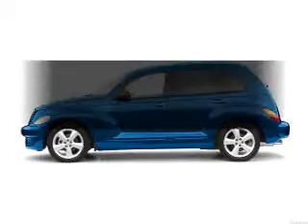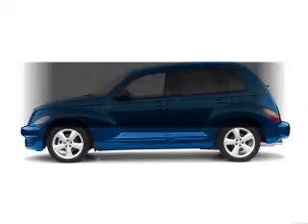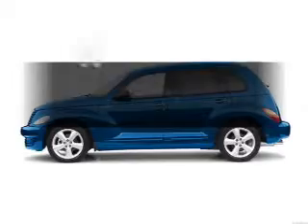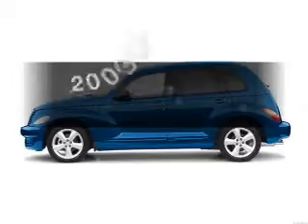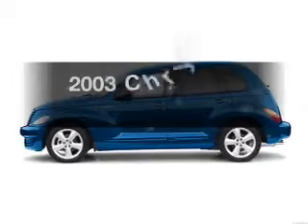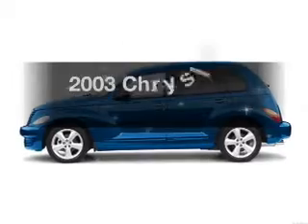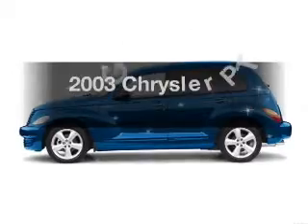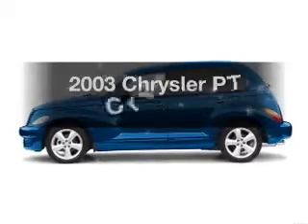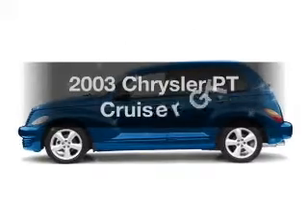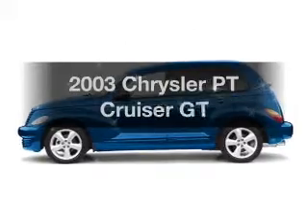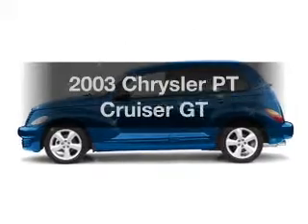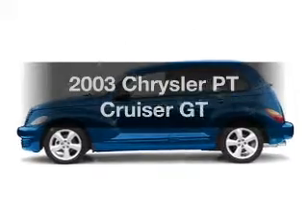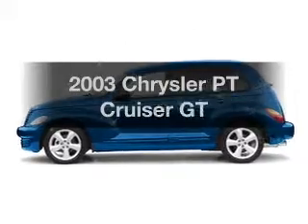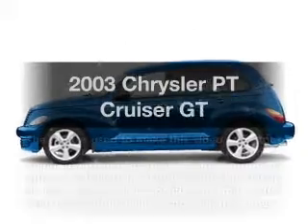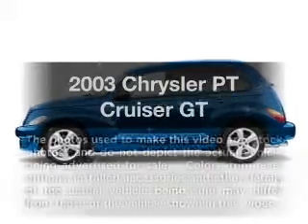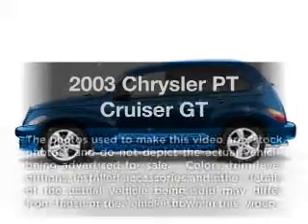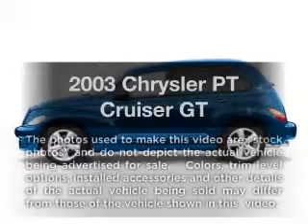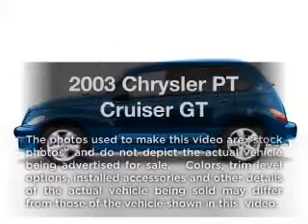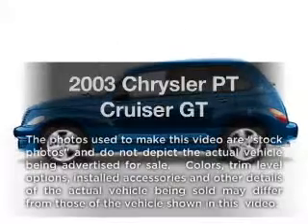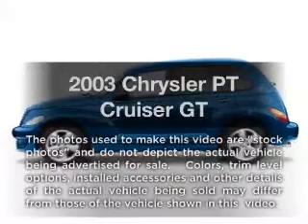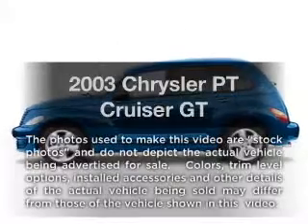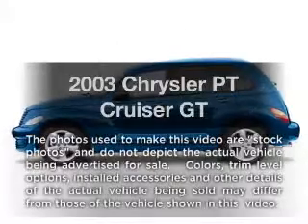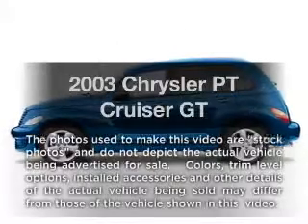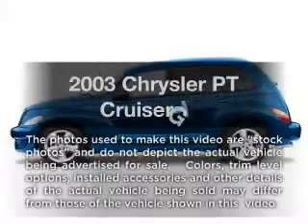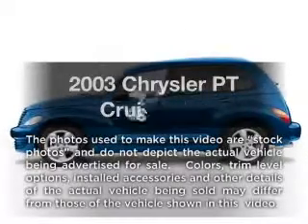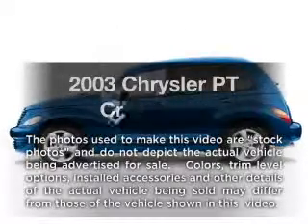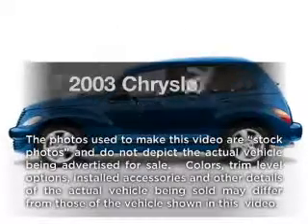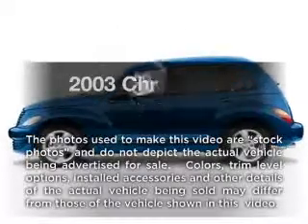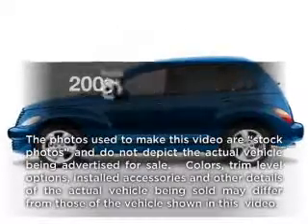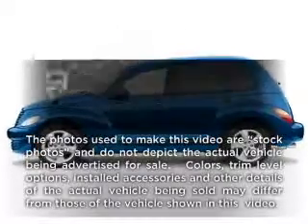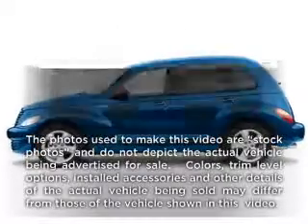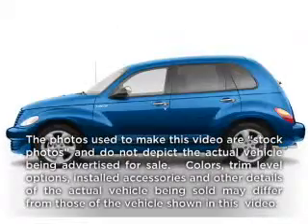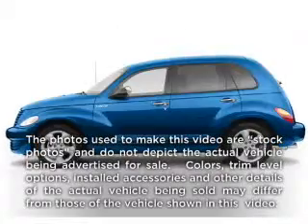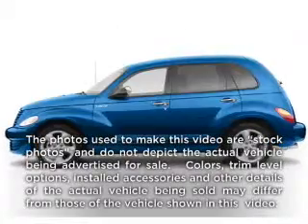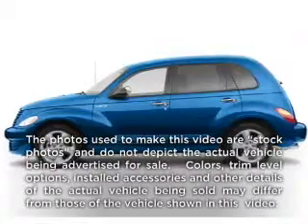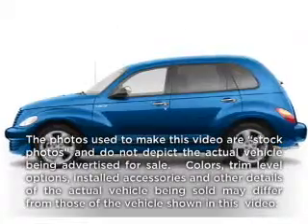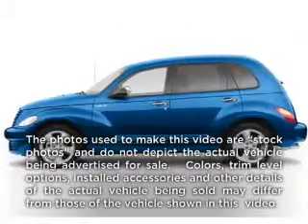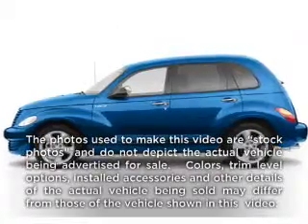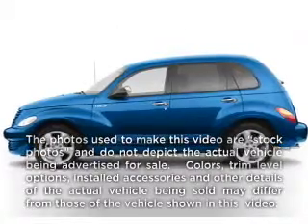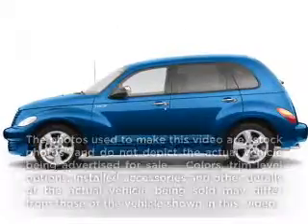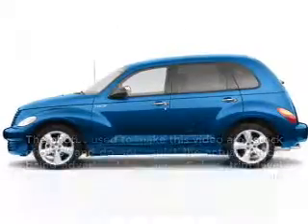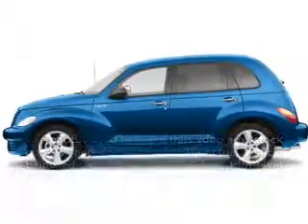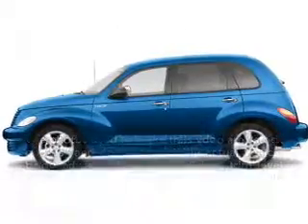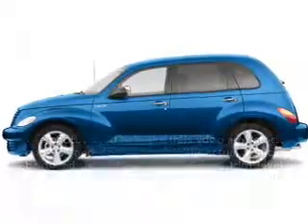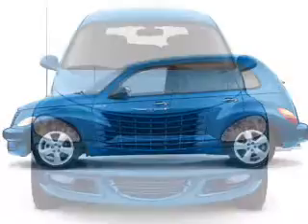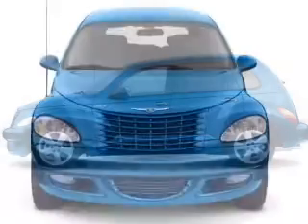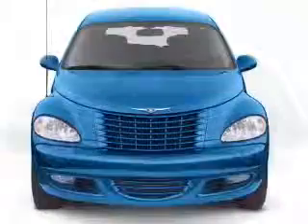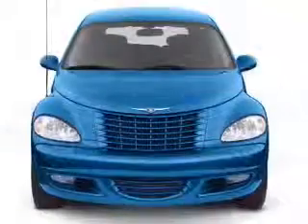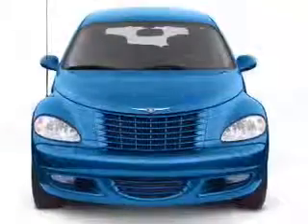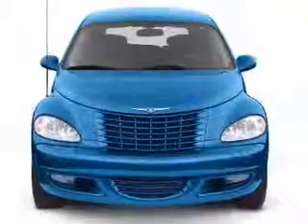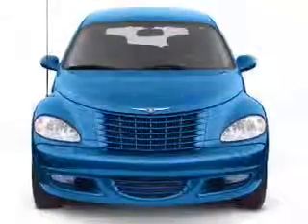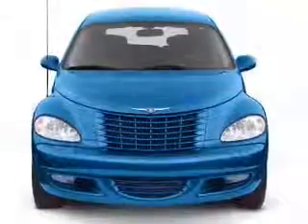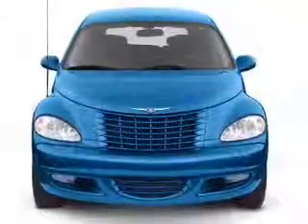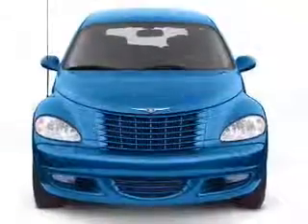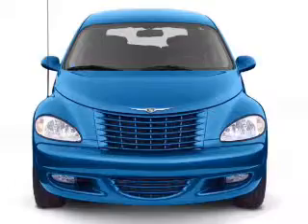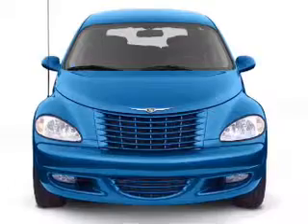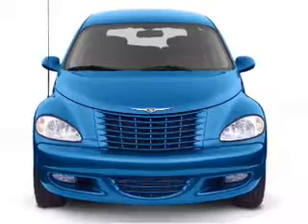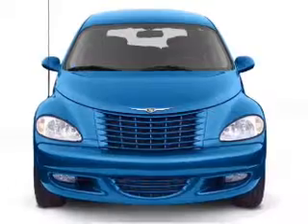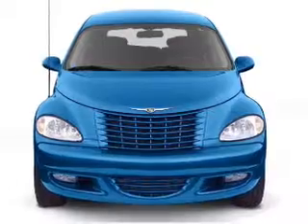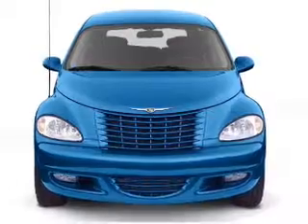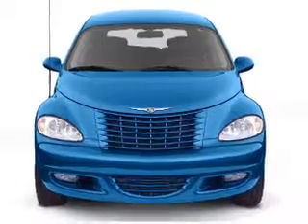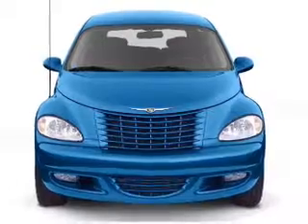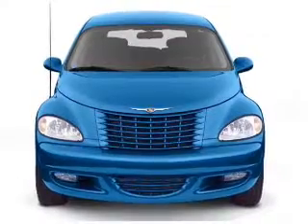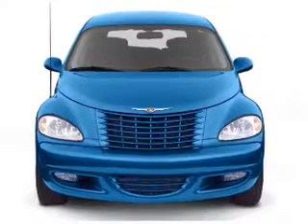Presenting the 2003 Chrysler PT Cruiser. If you're looking for an automobile with great attributes, look no further.